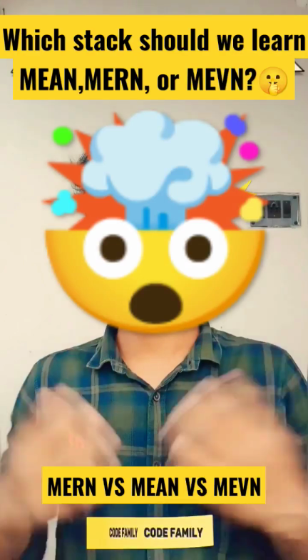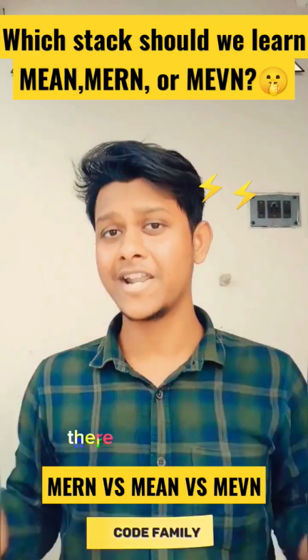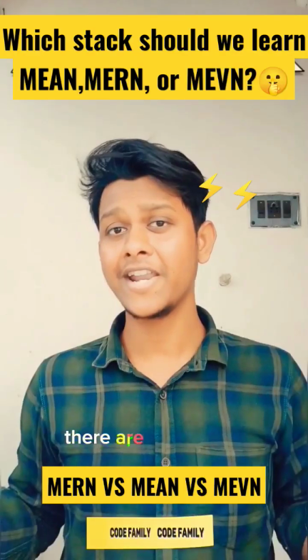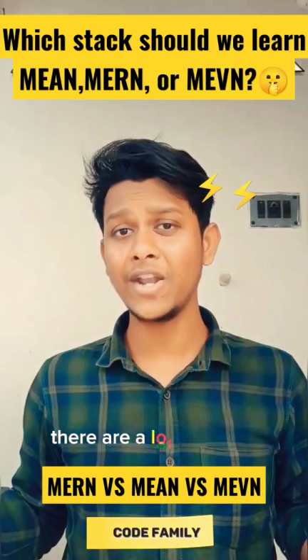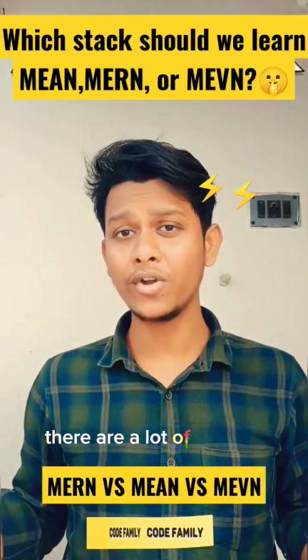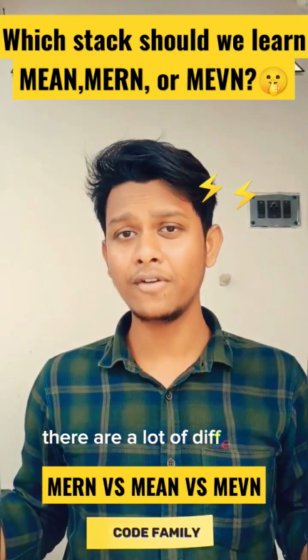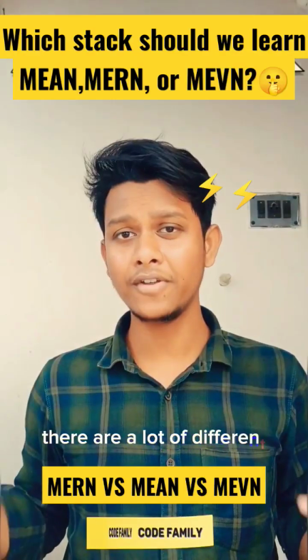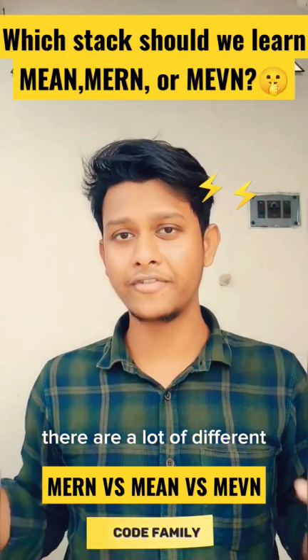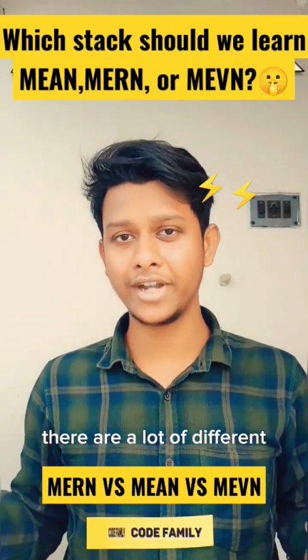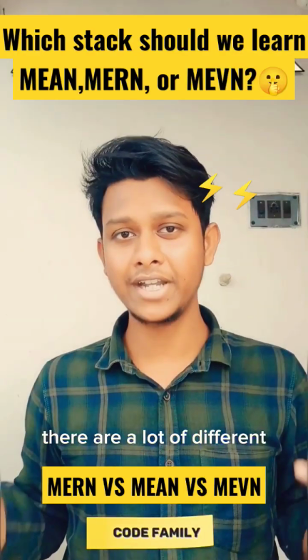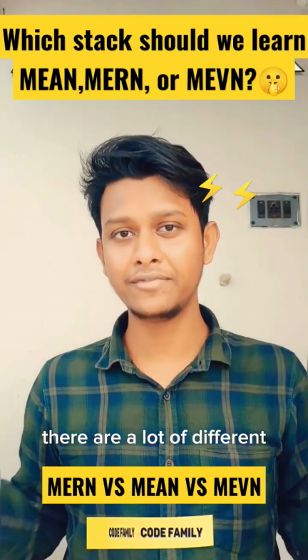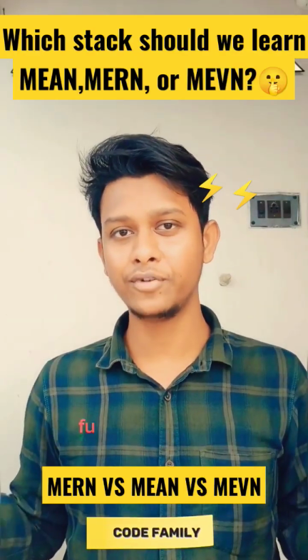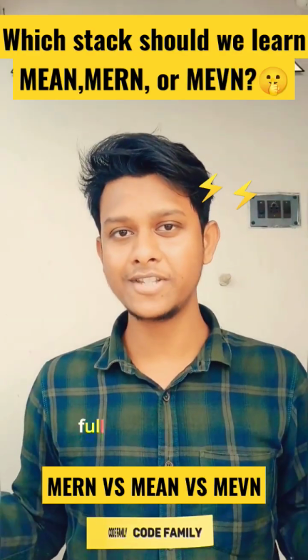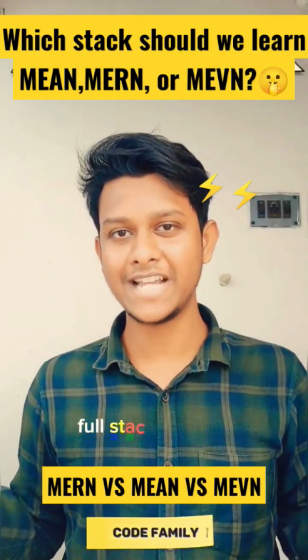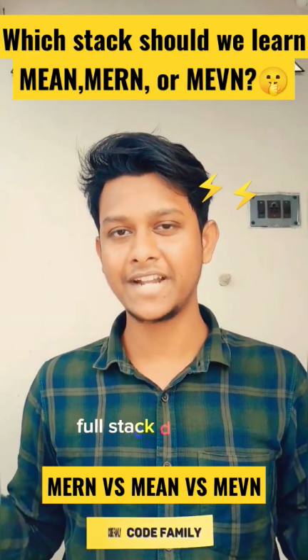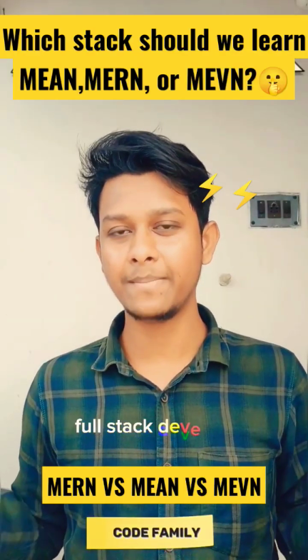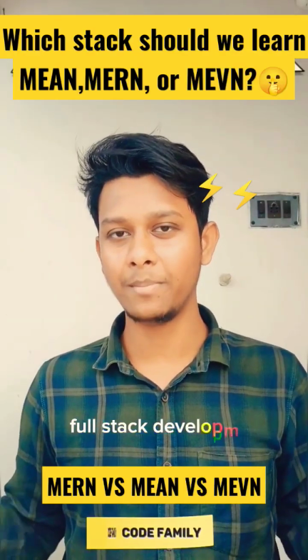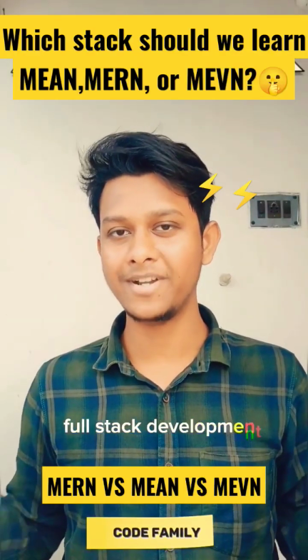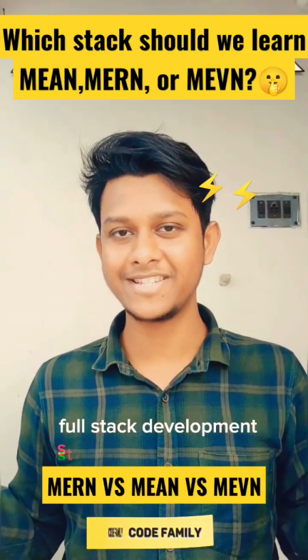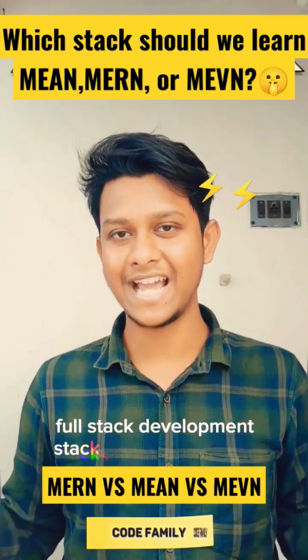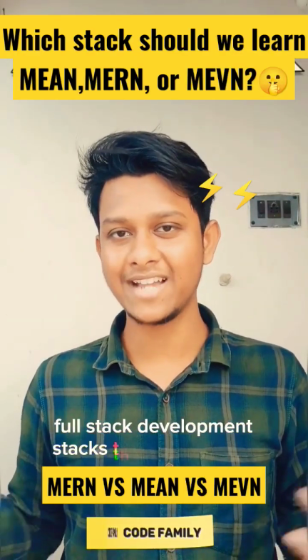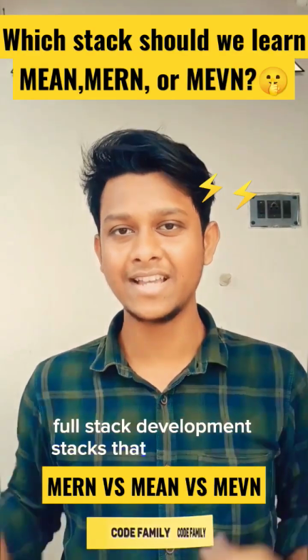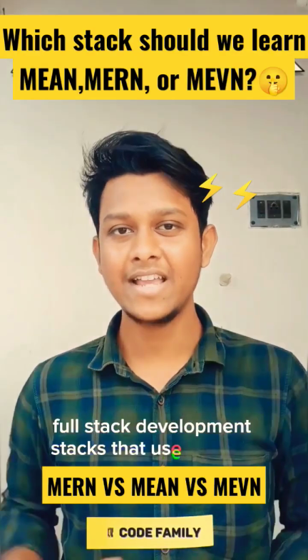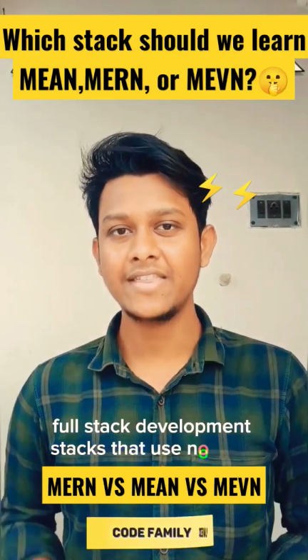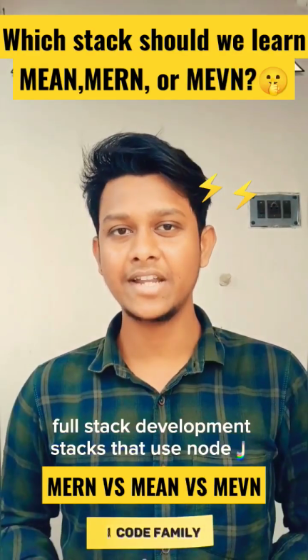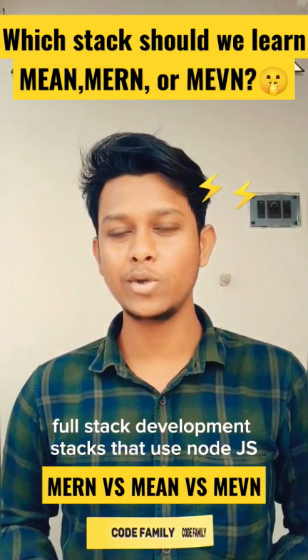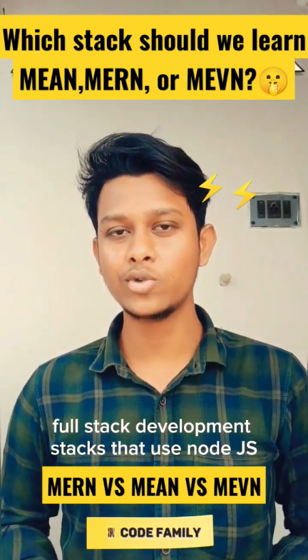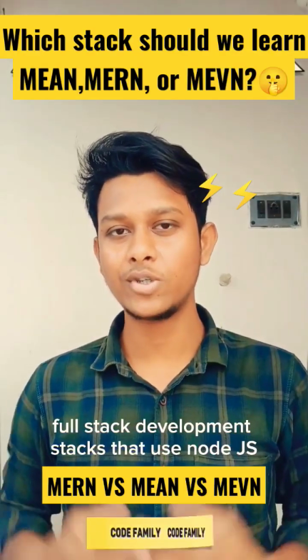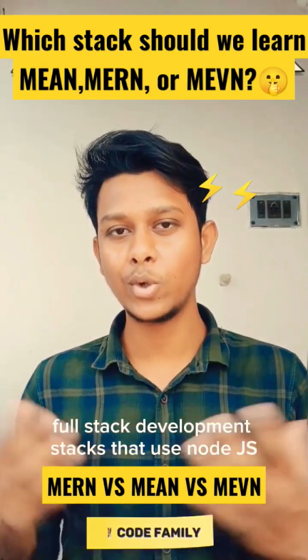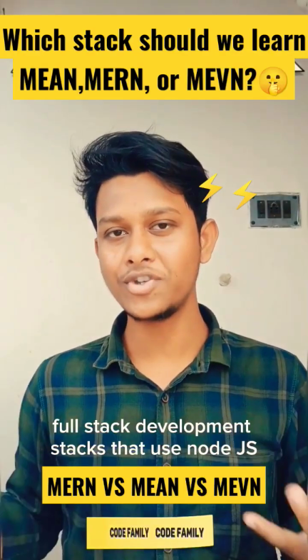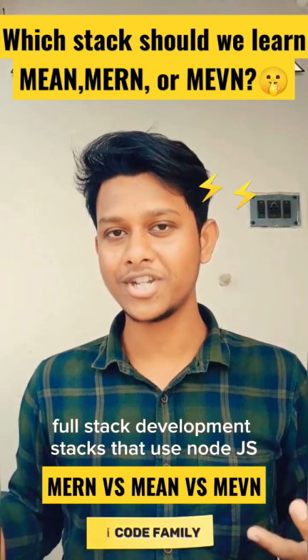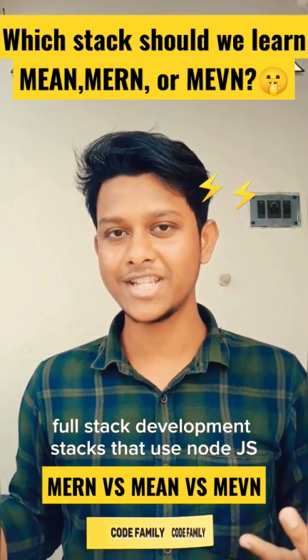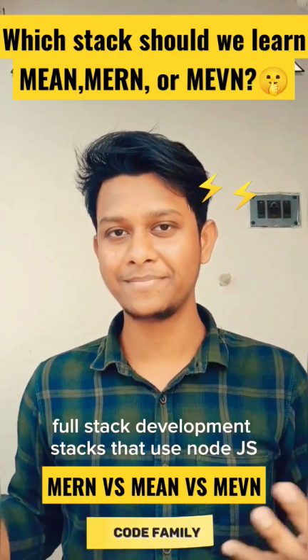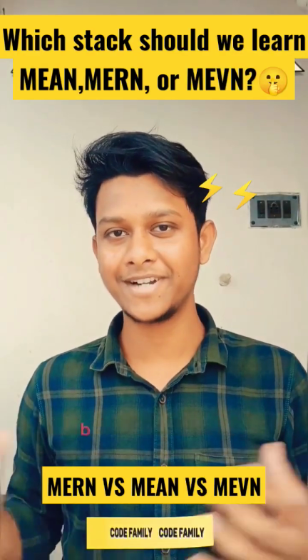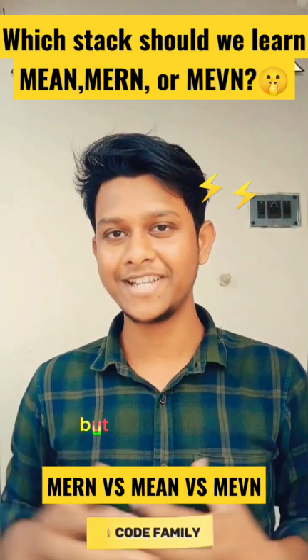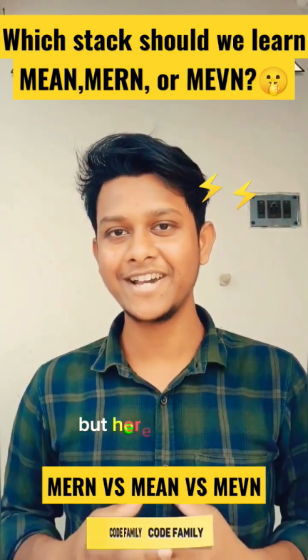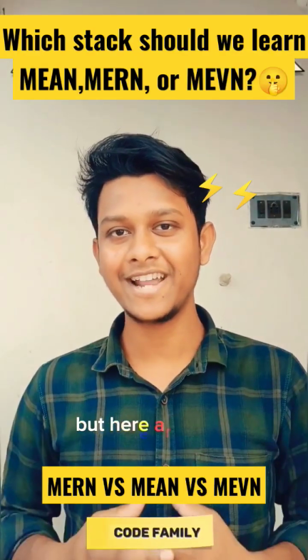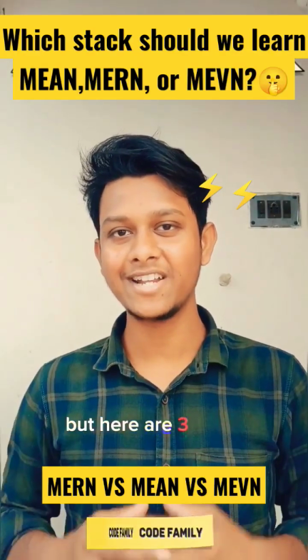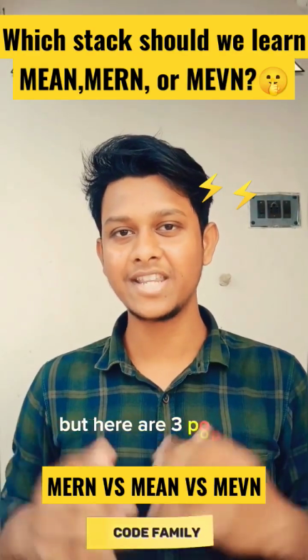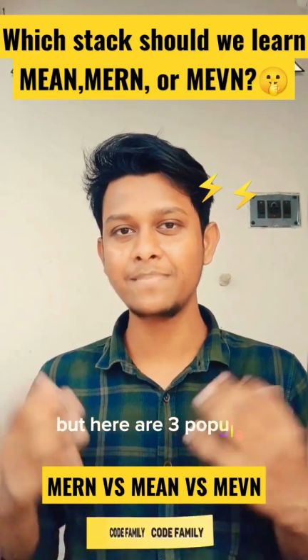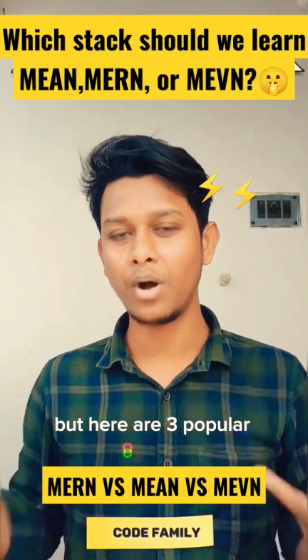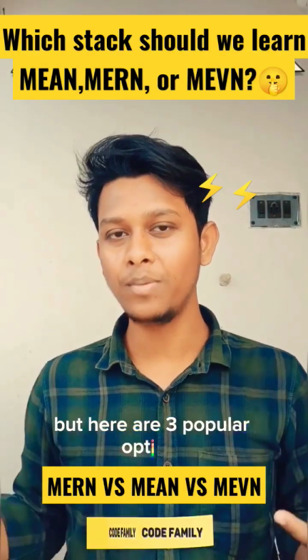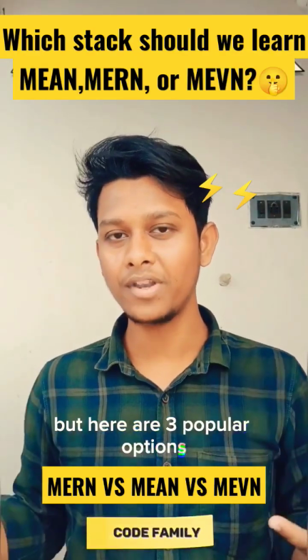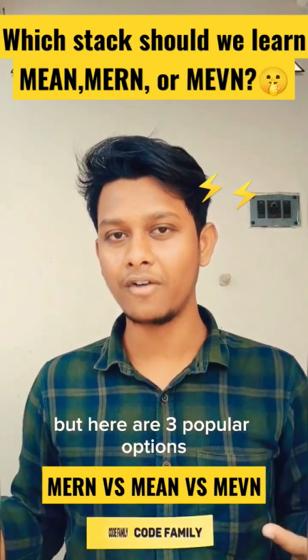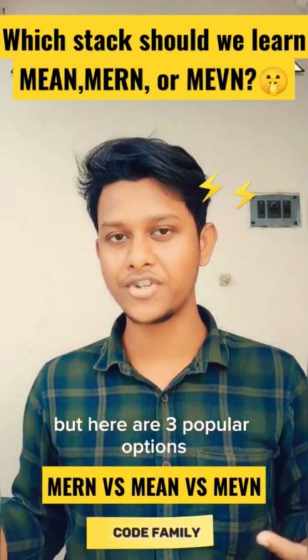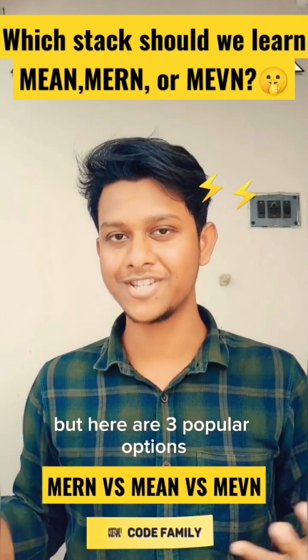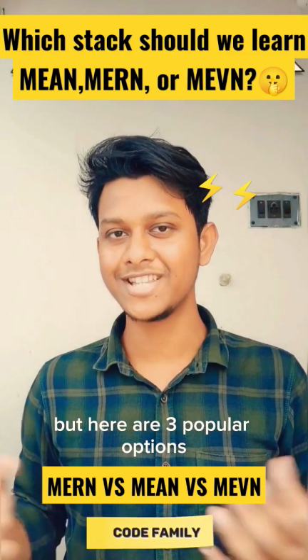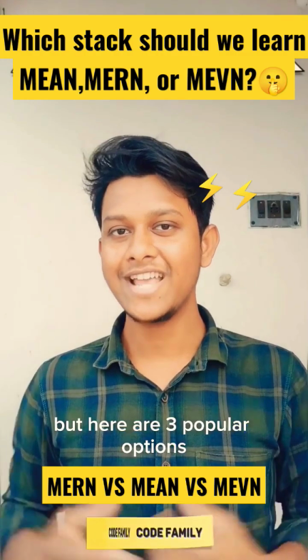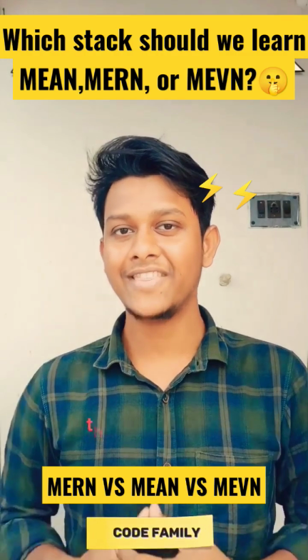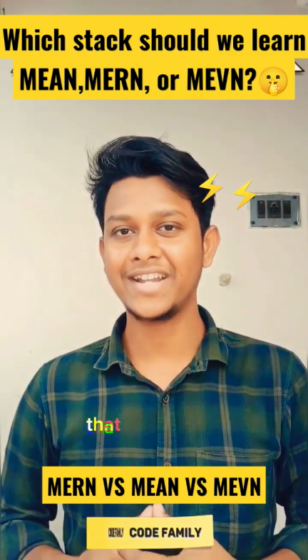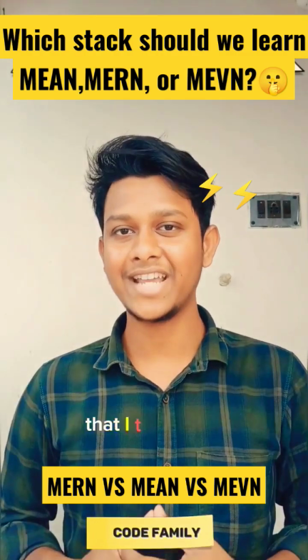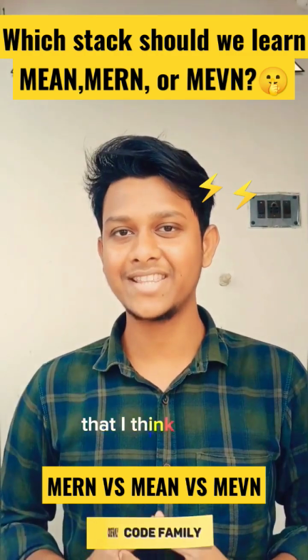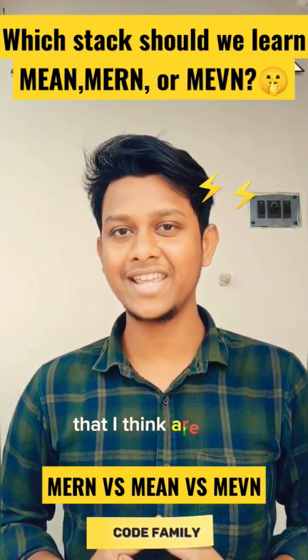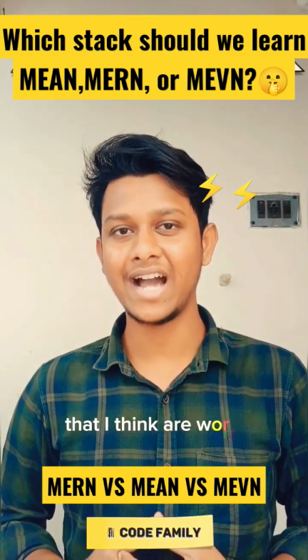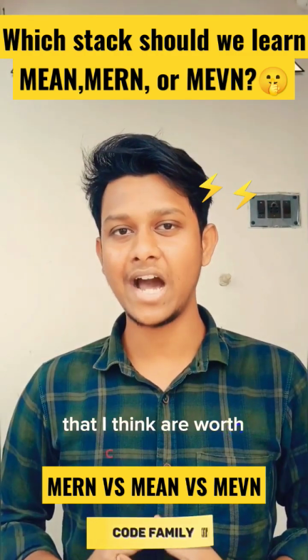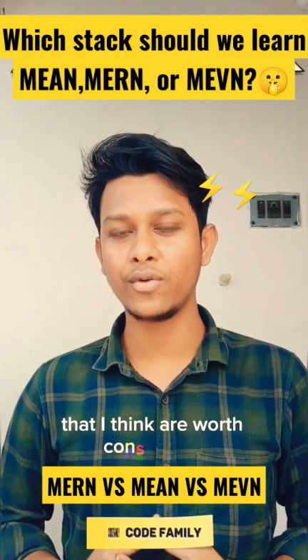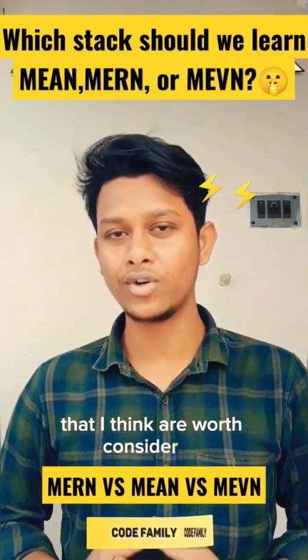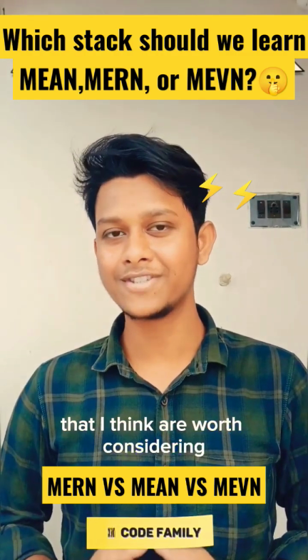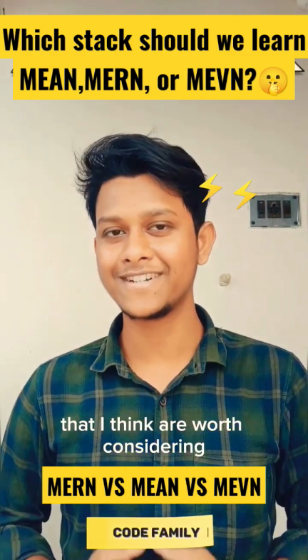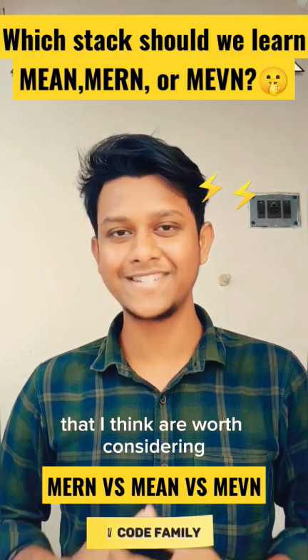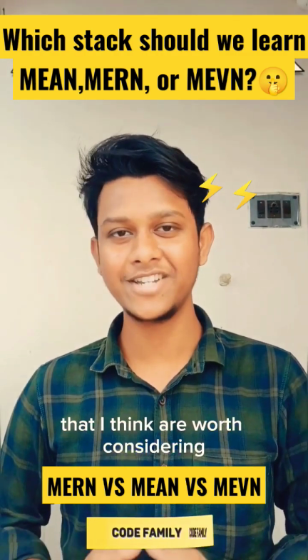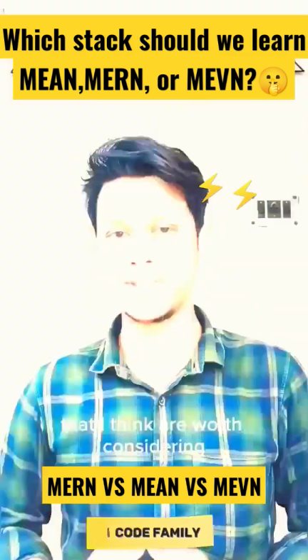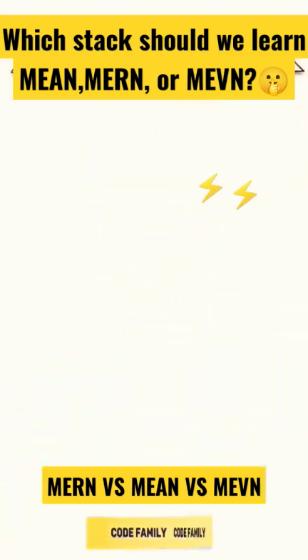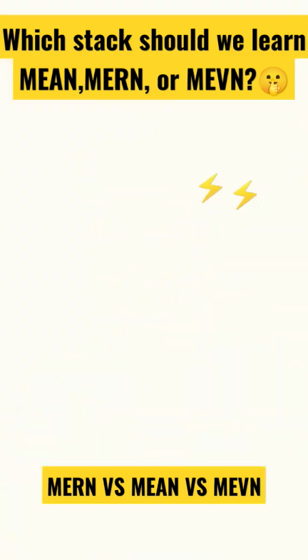There are a lot of different full stack development stacks that use Node.js, but here are three popular options that I think are worth considering.